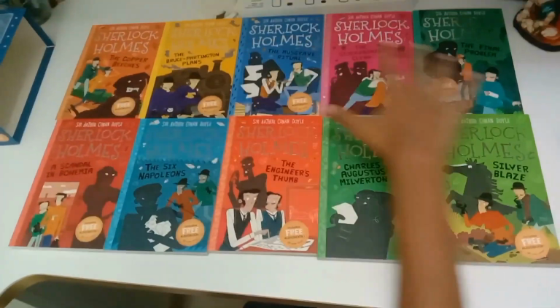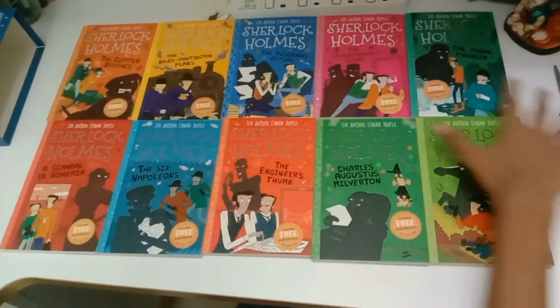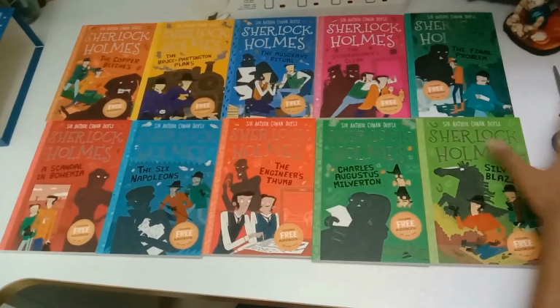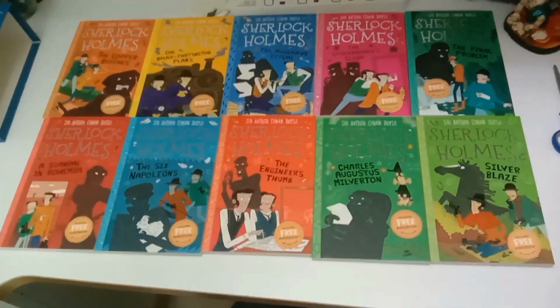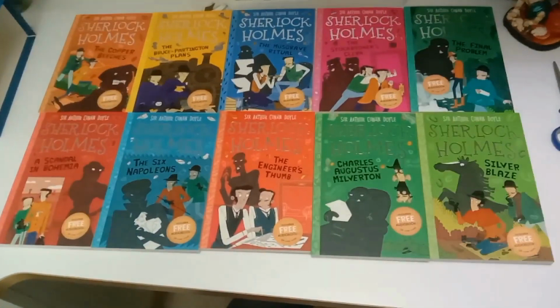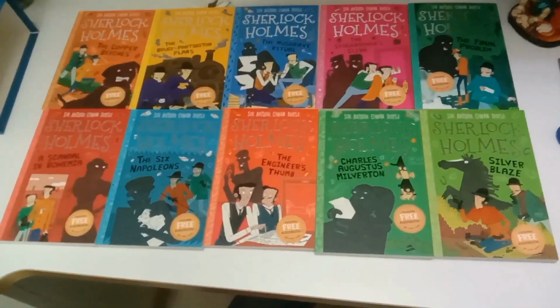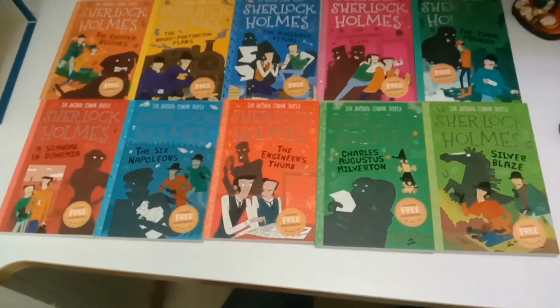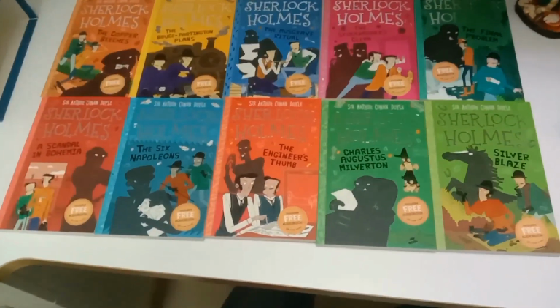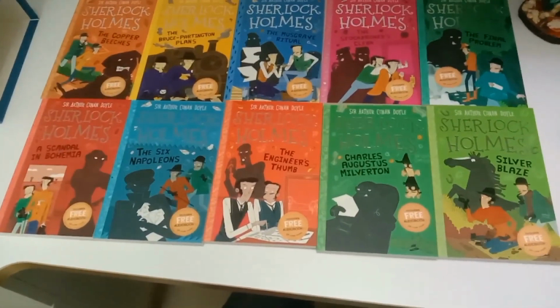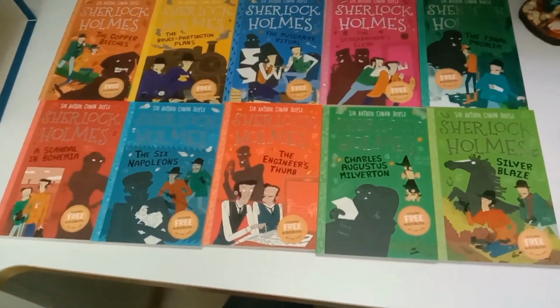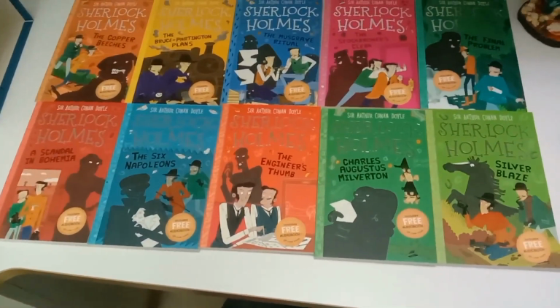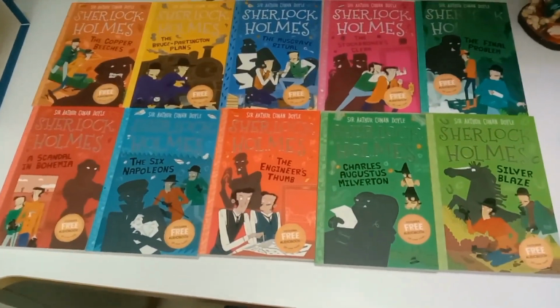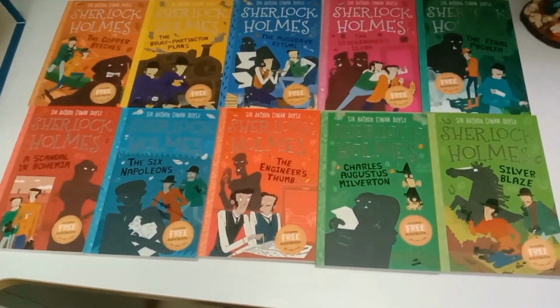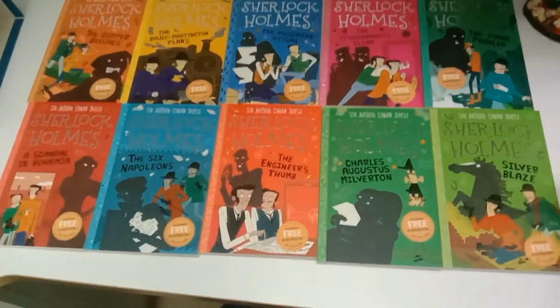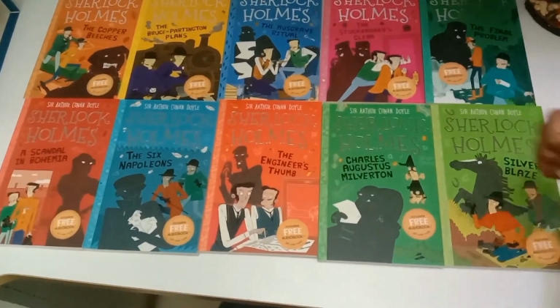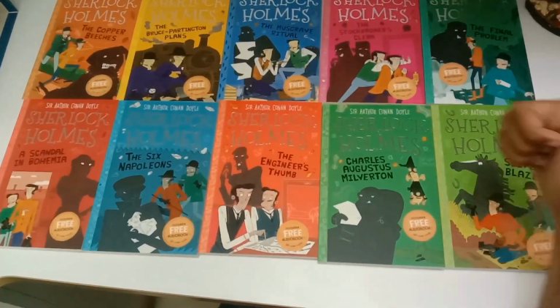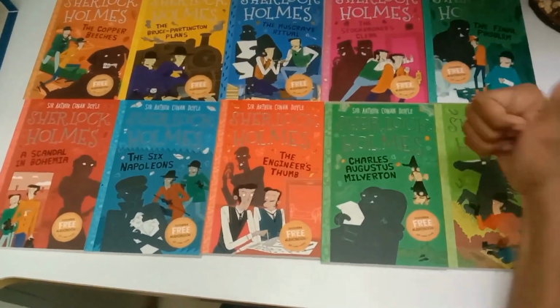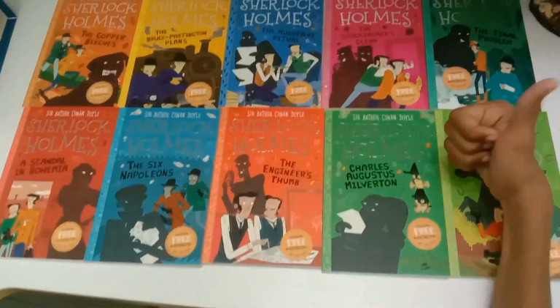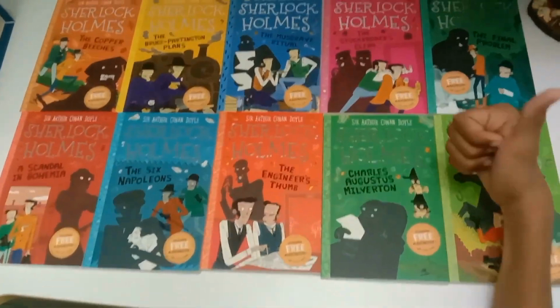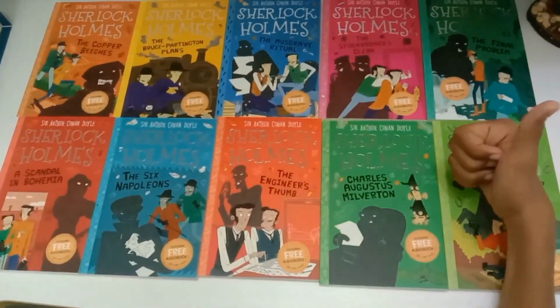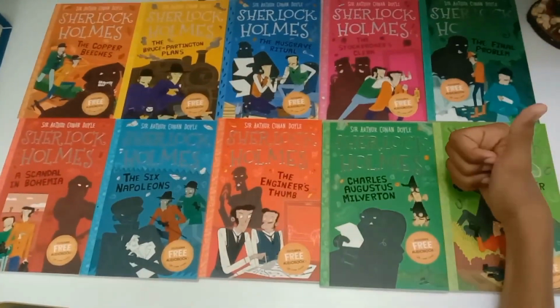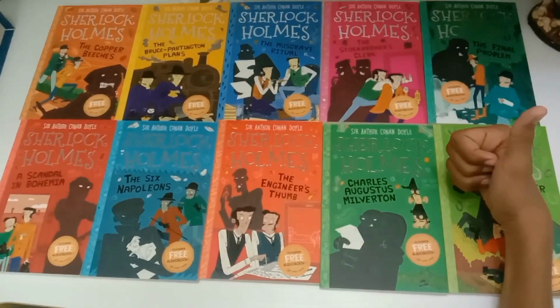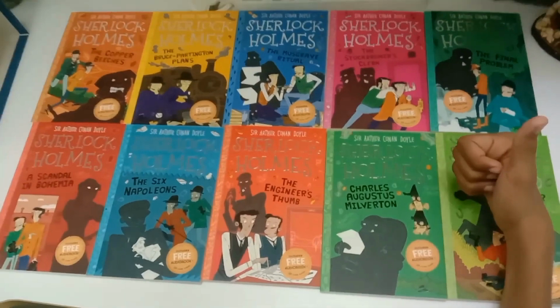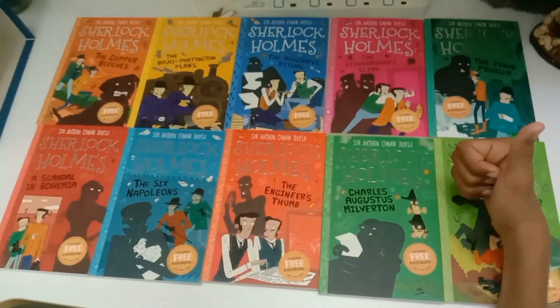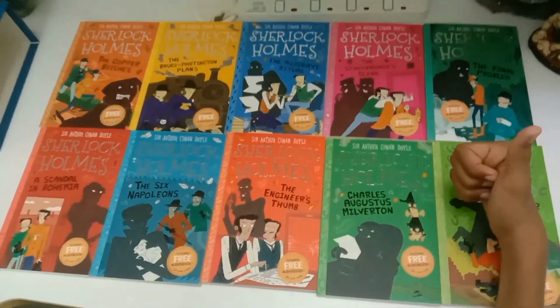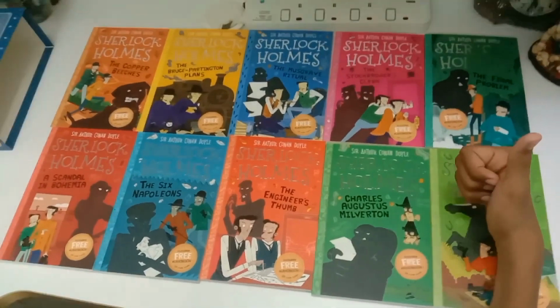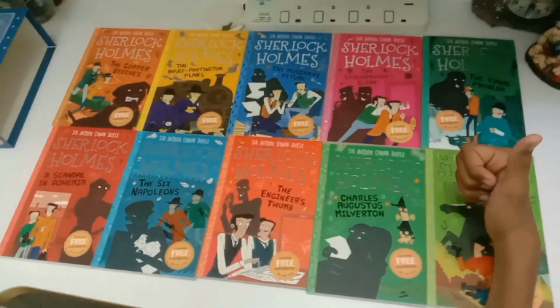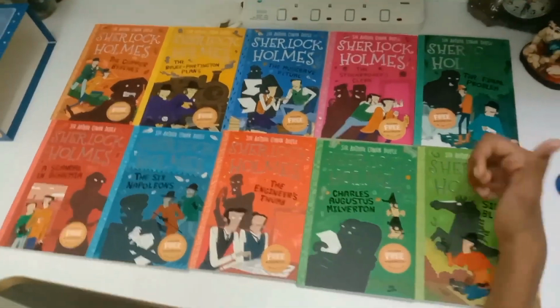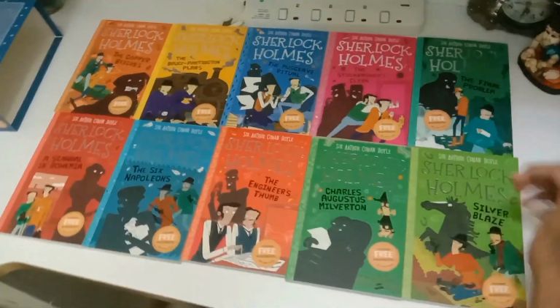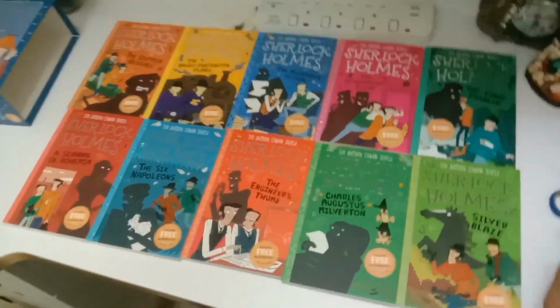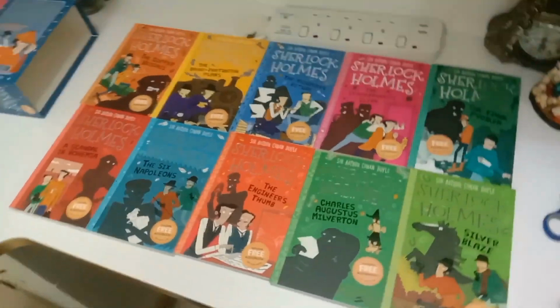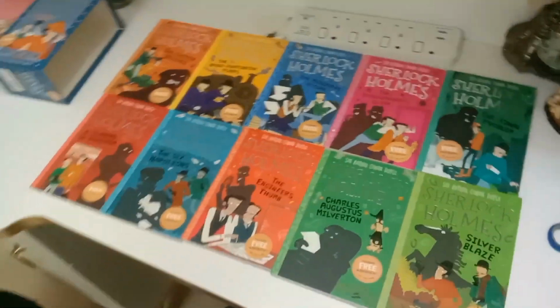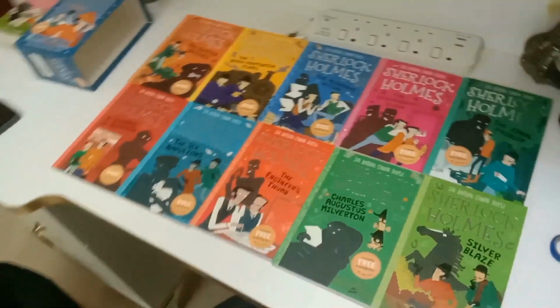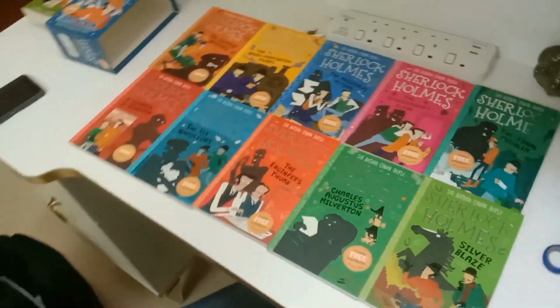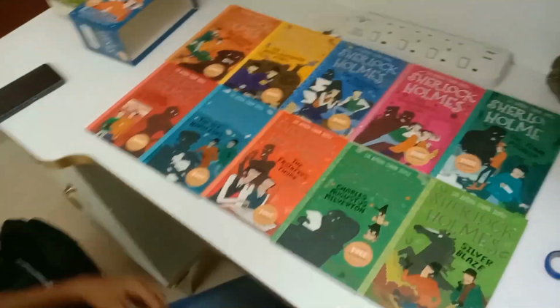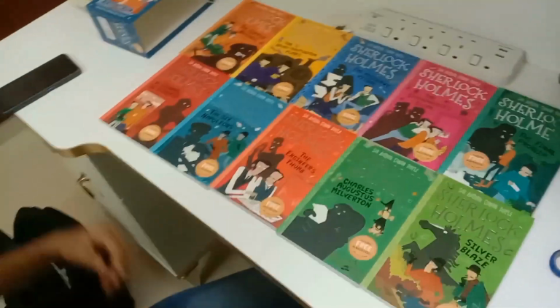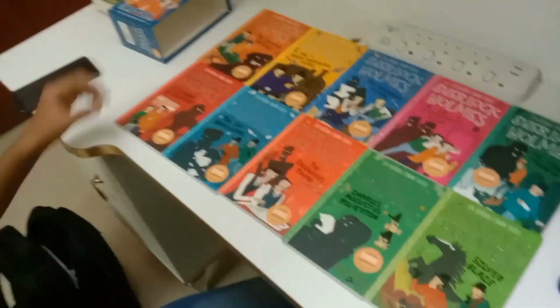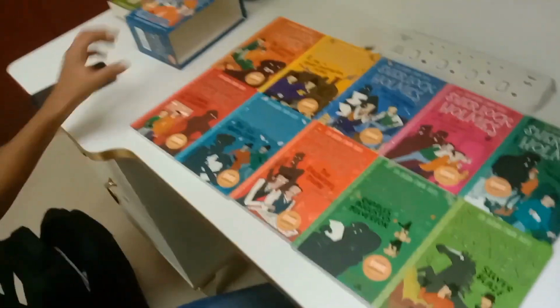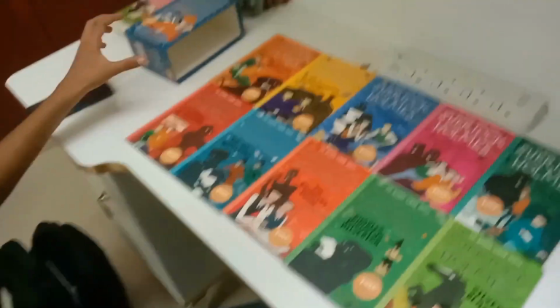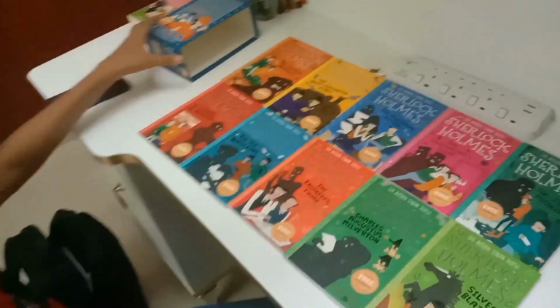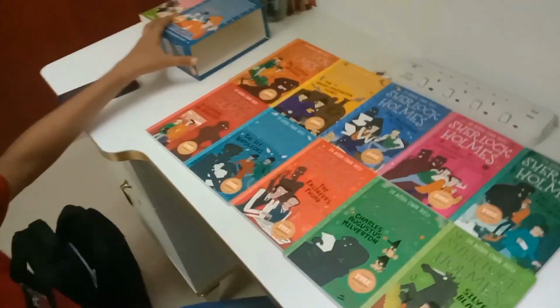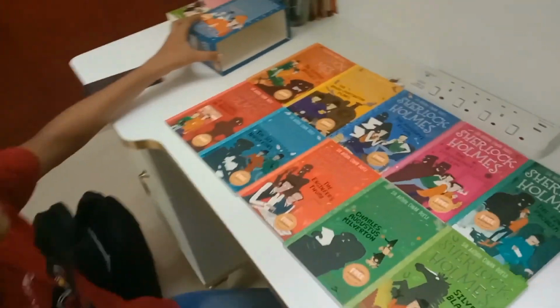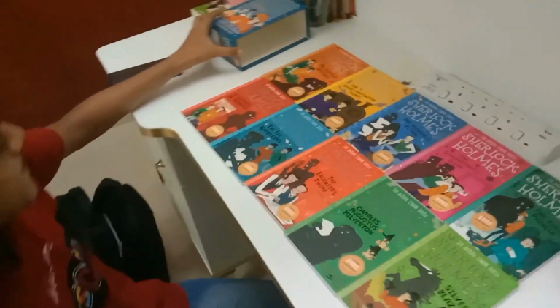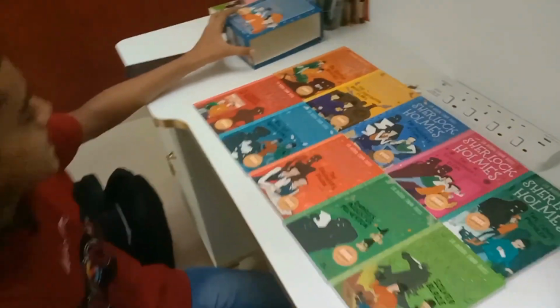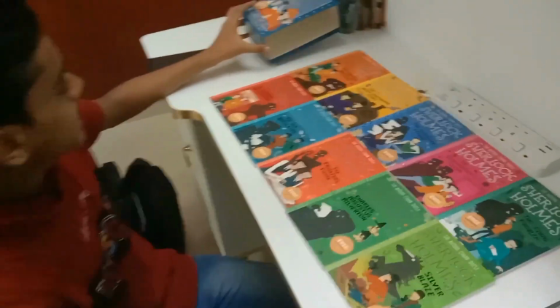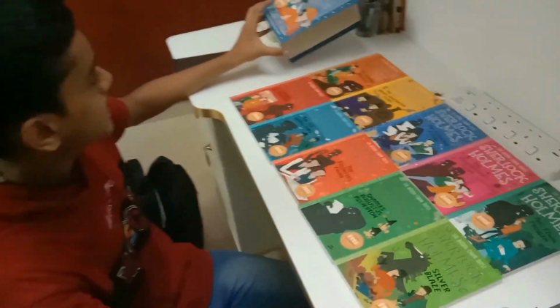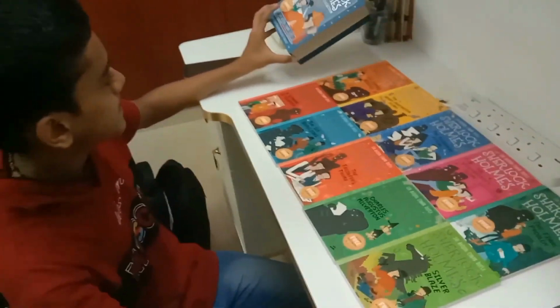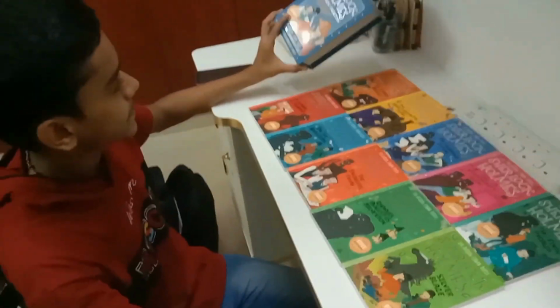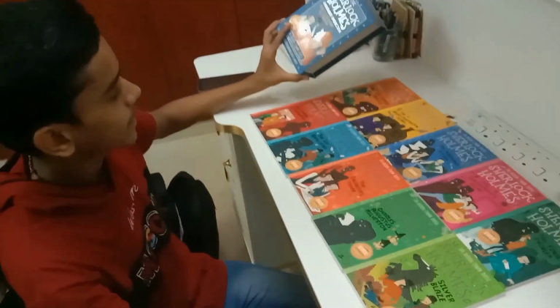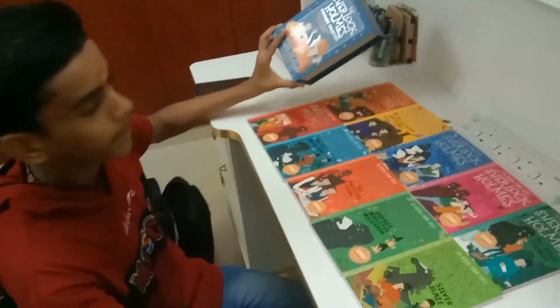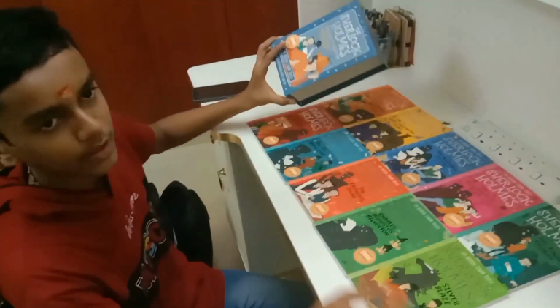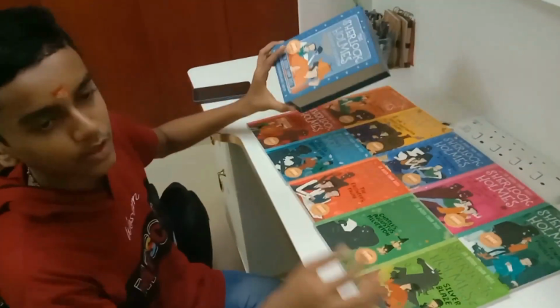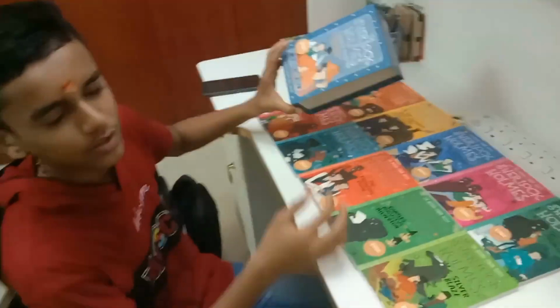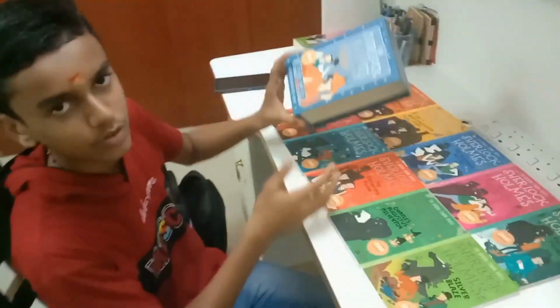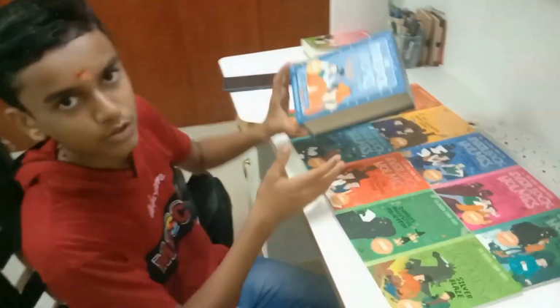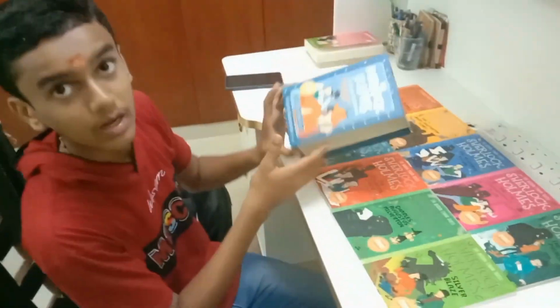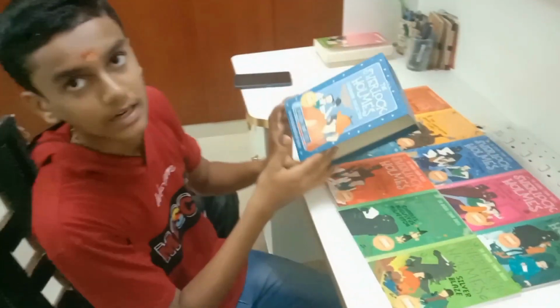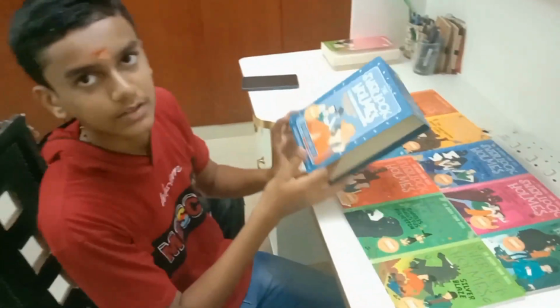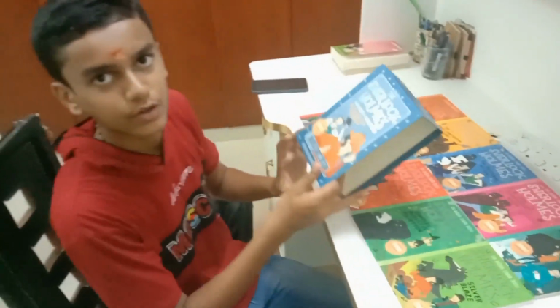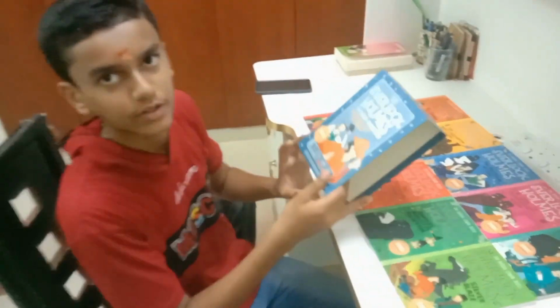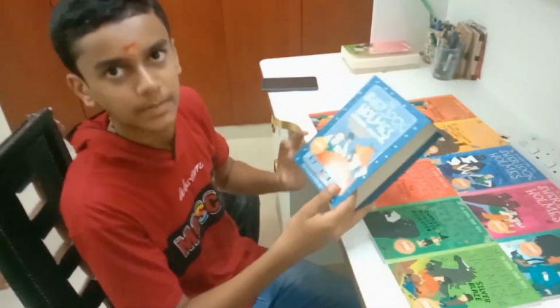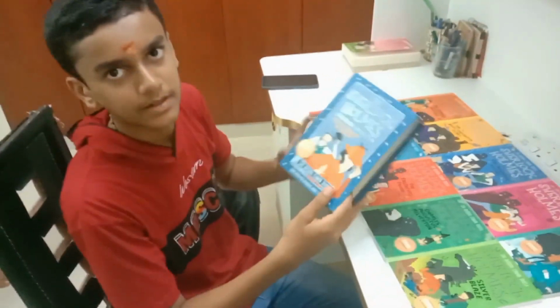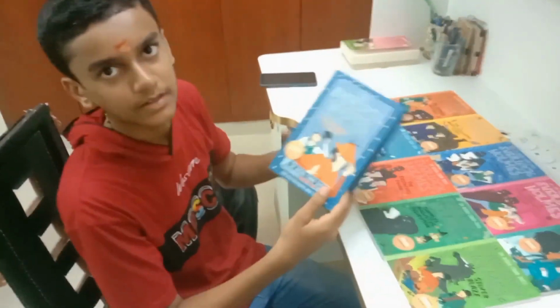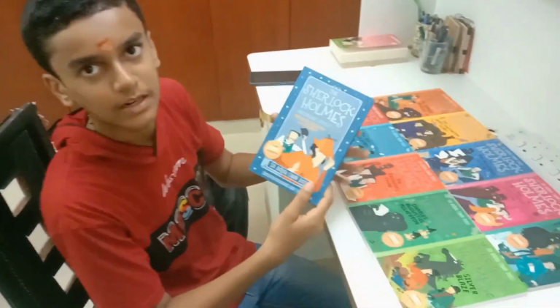So totally there are 10 books in this collection, all colorful. Wow, what a pack!